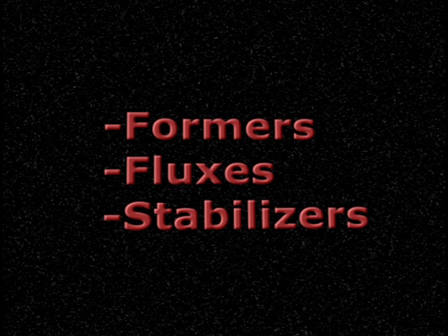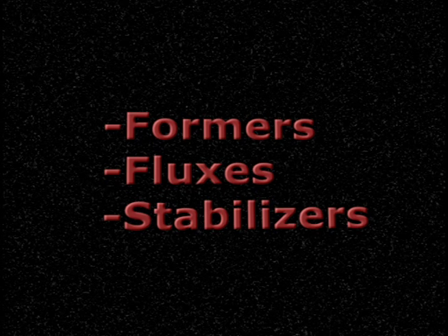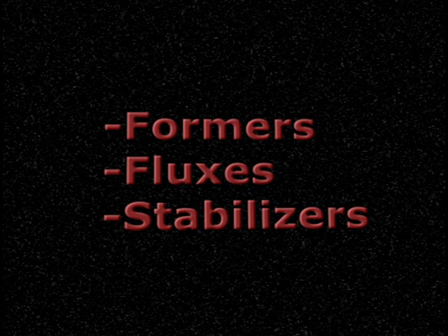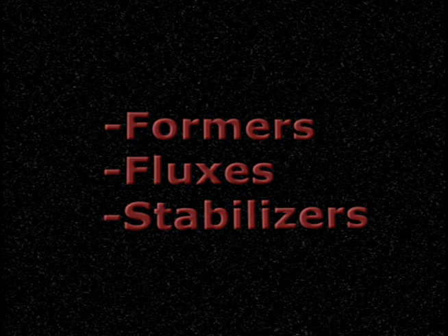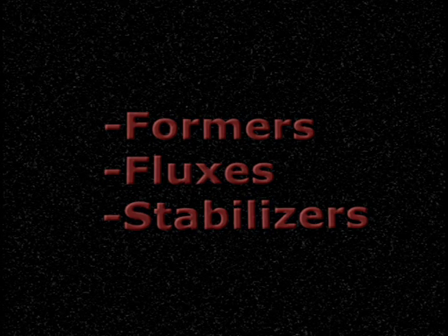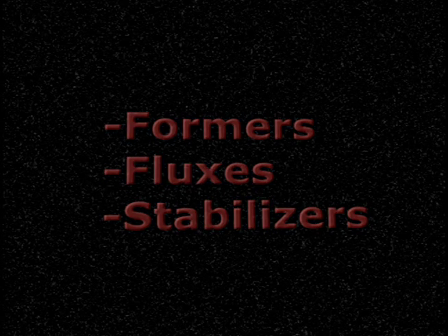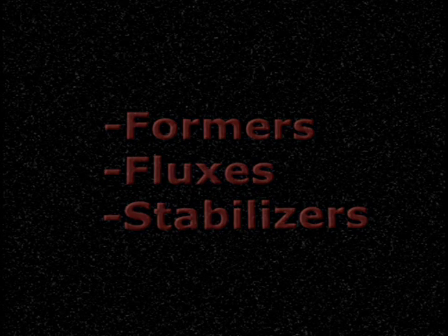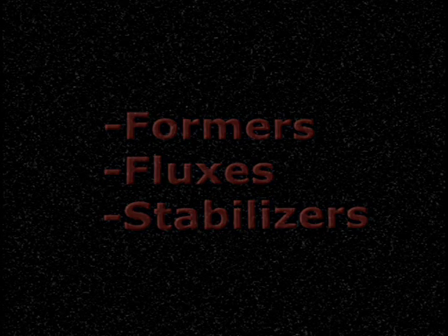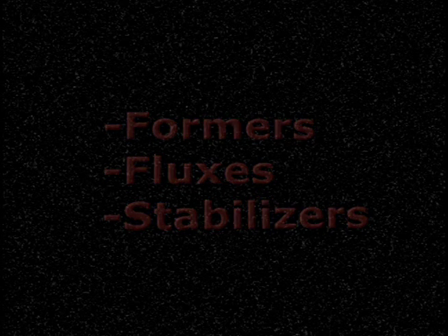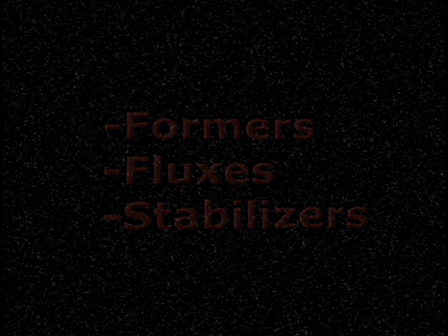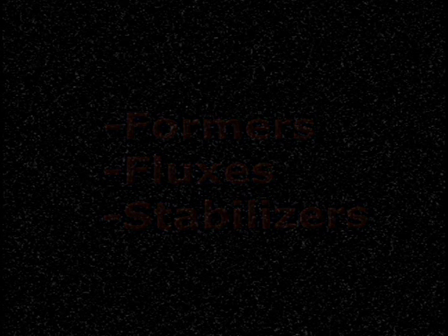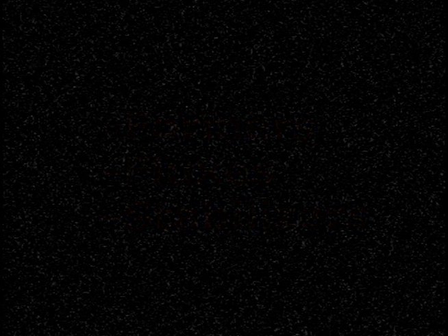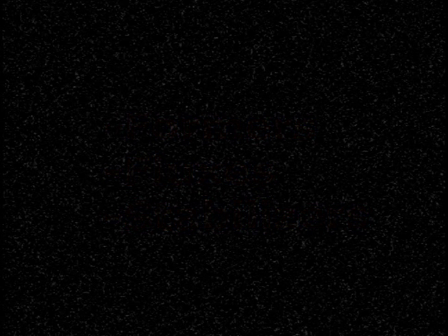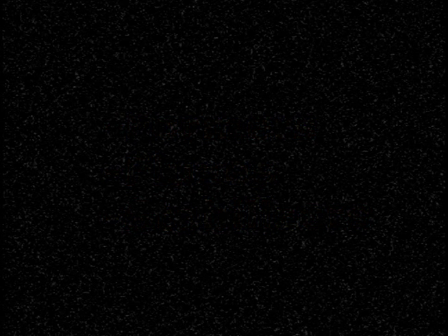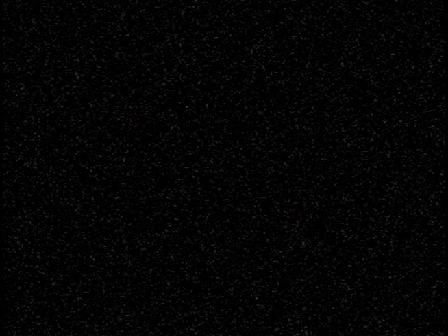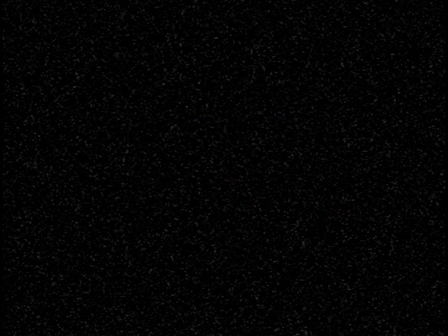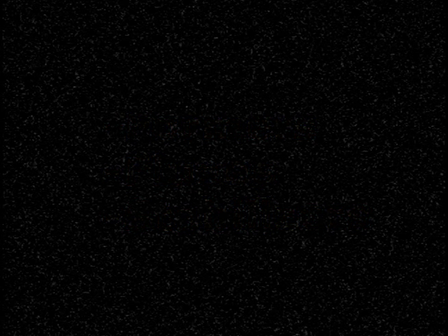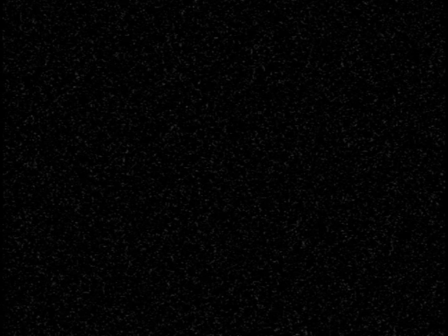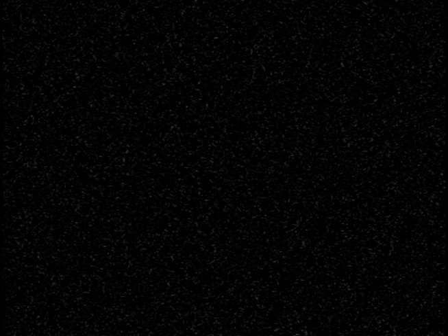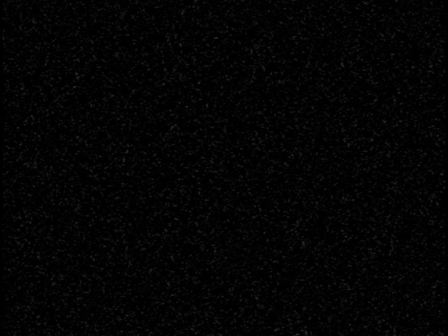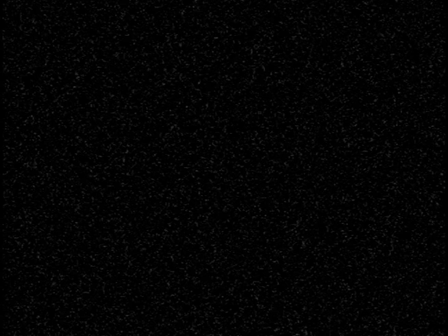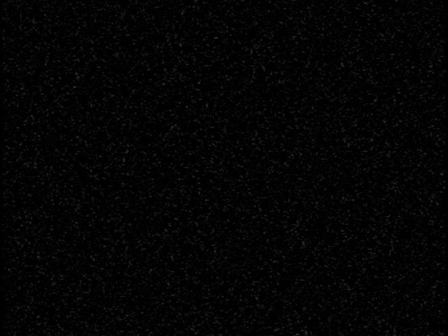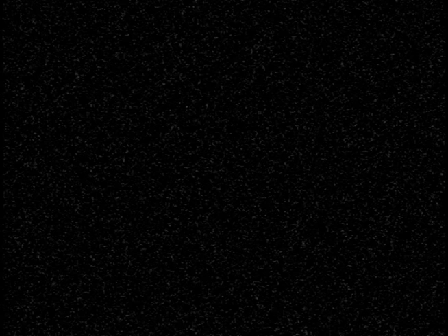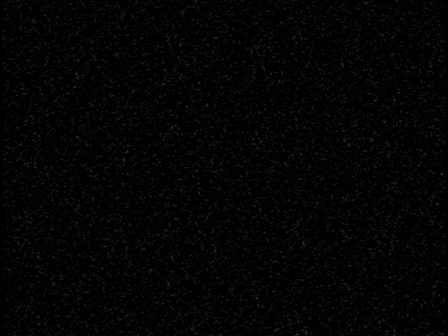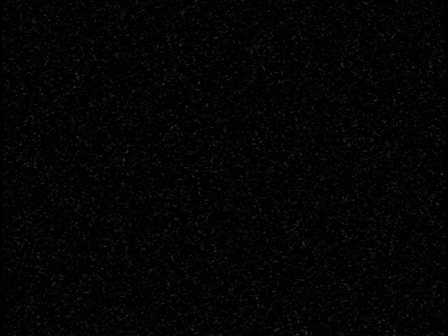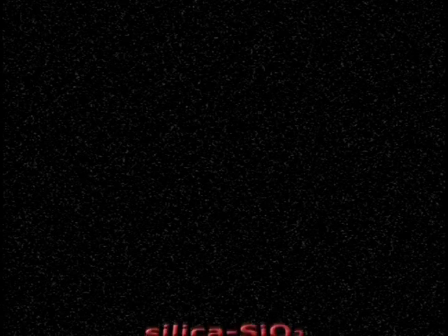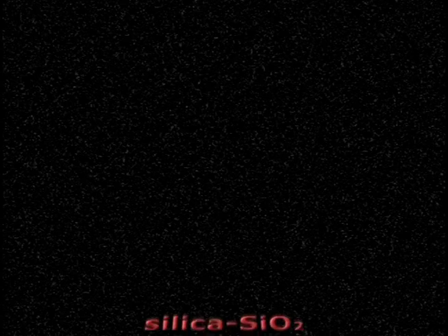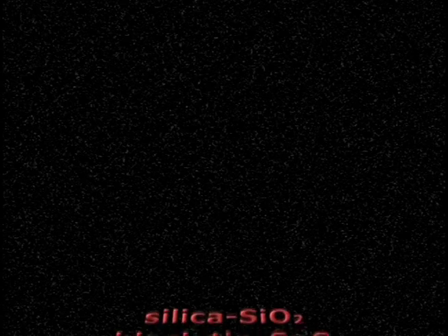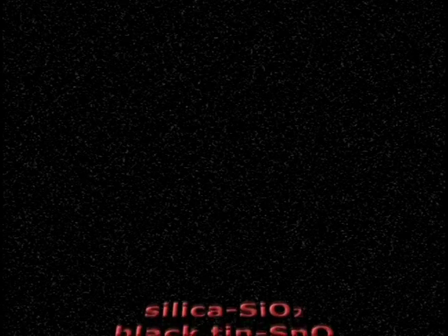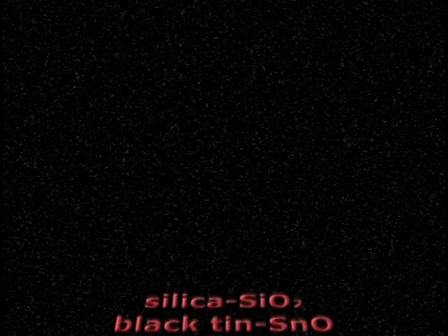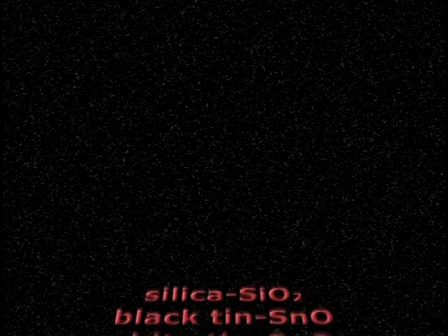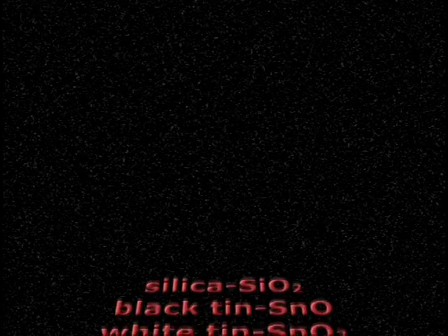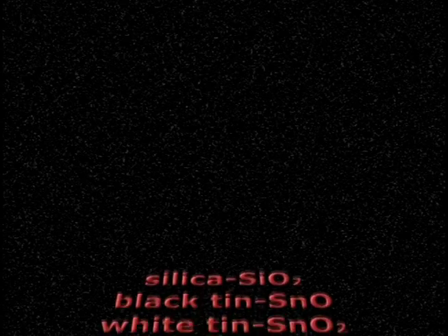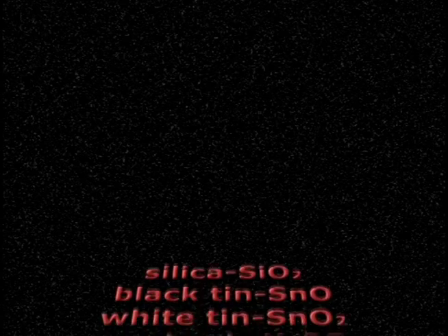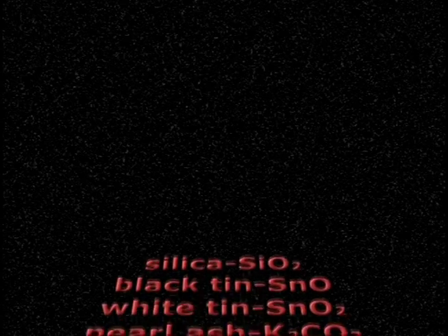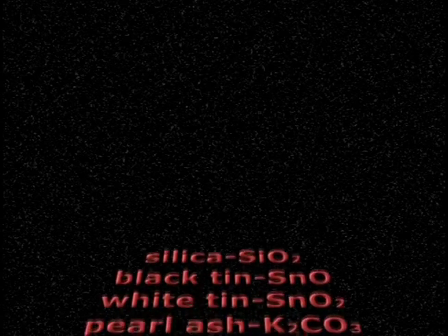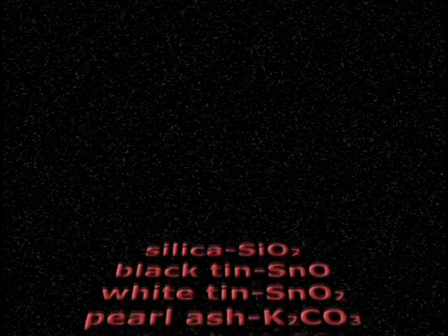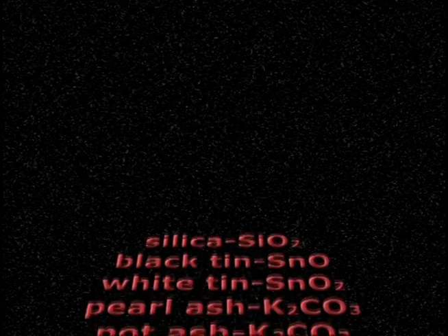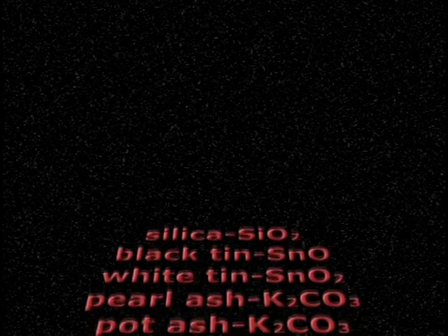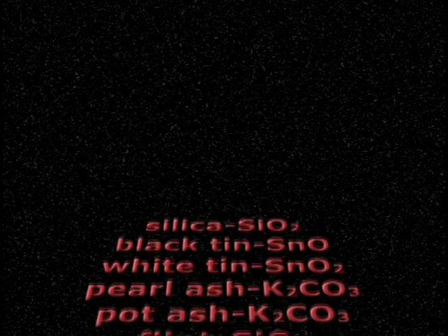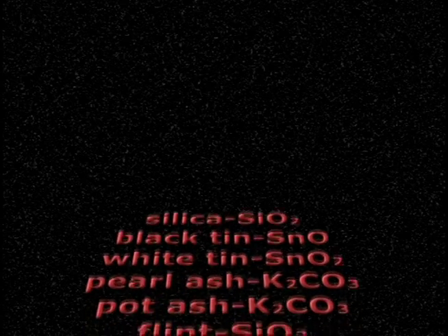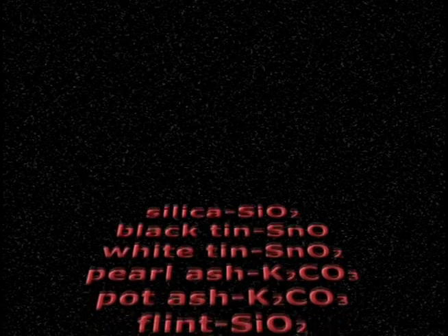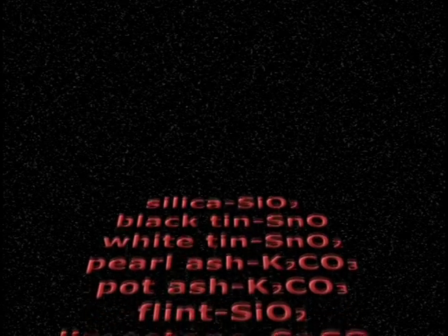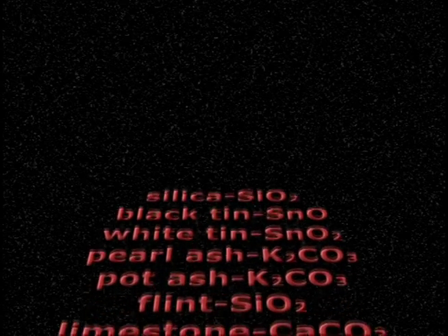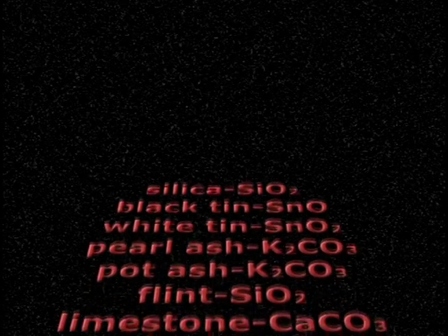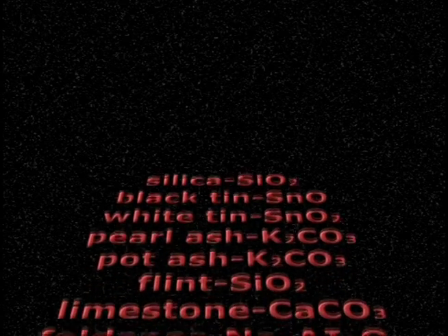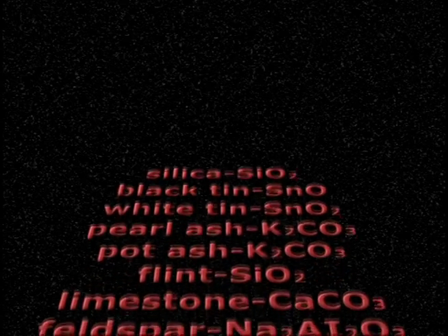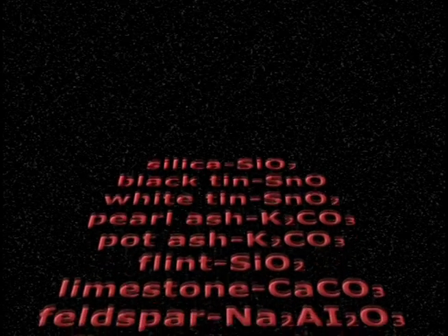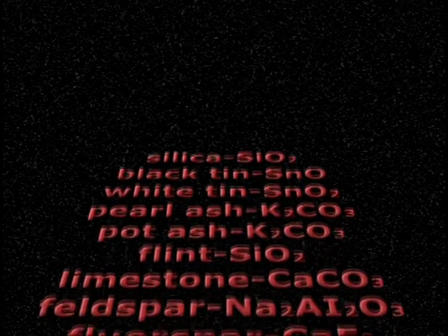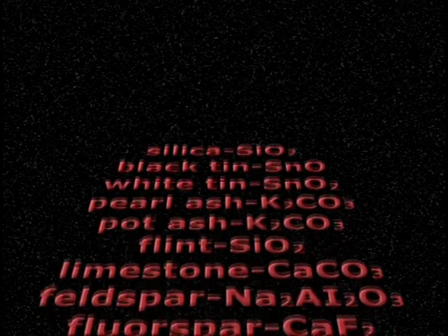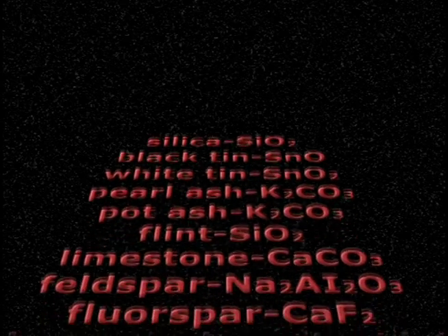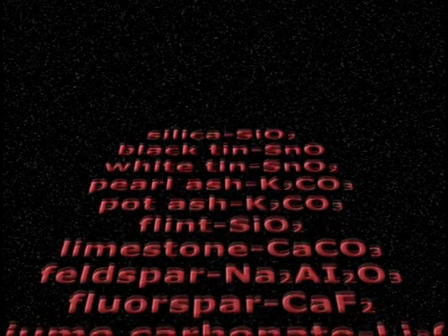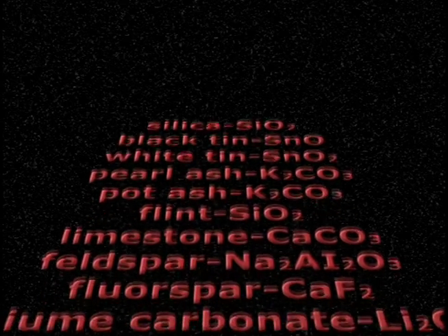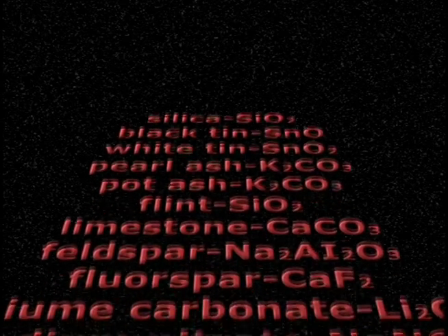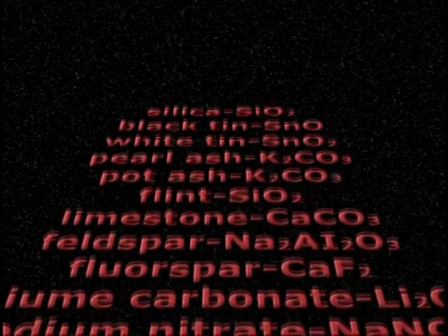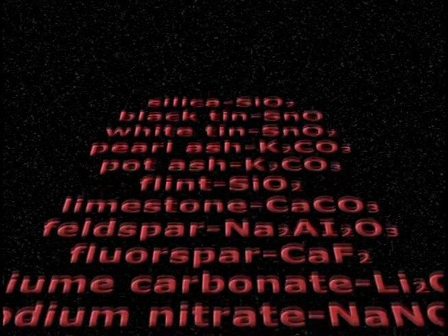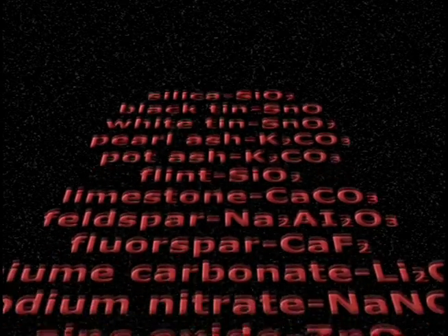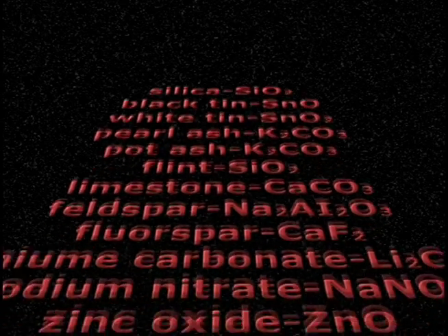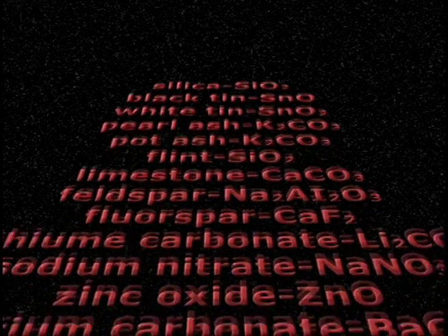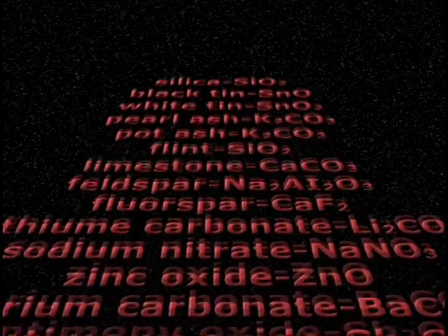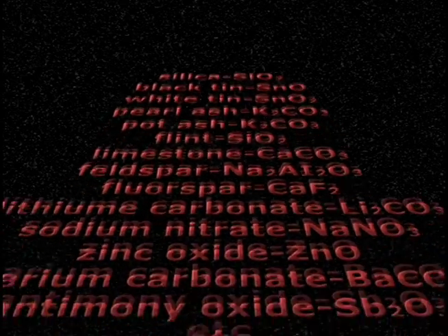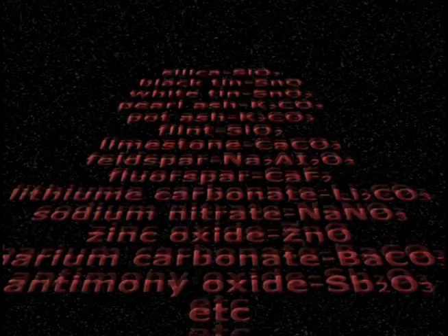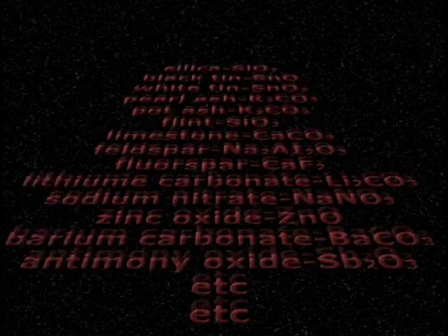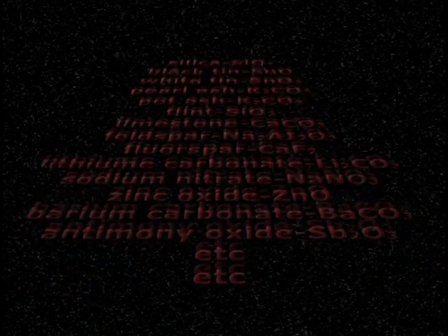Depending on the formula, there may be other minute chemical compounds used as clarifiers, colorants, and so forth.